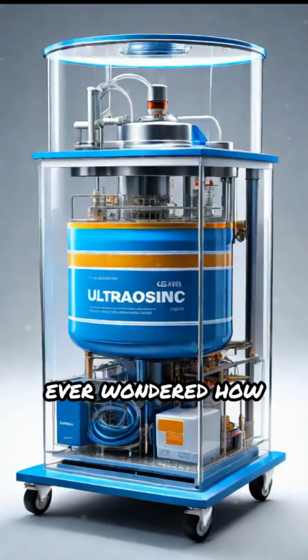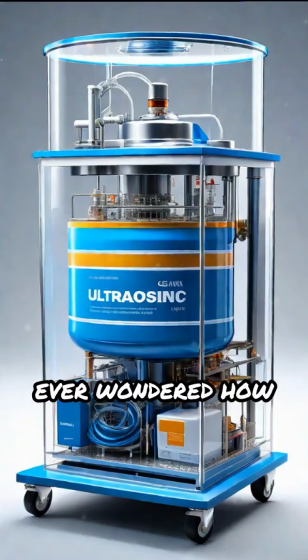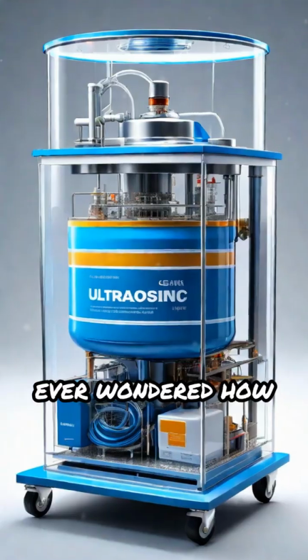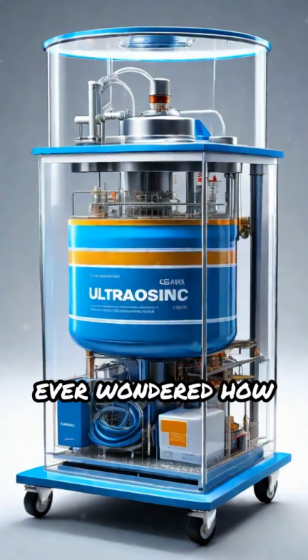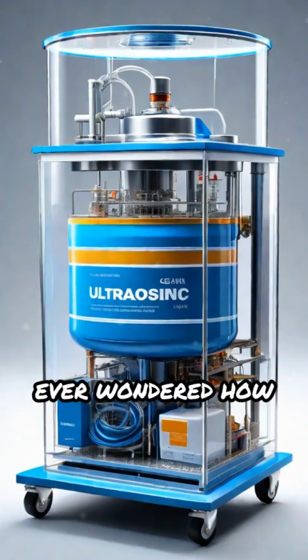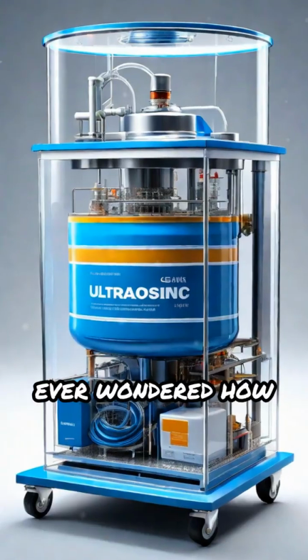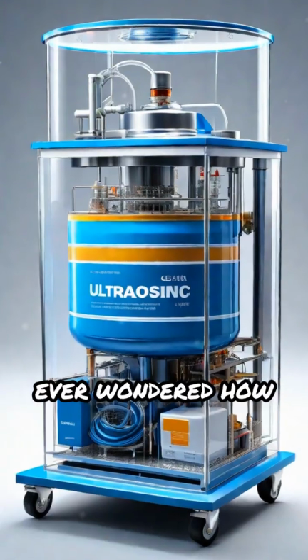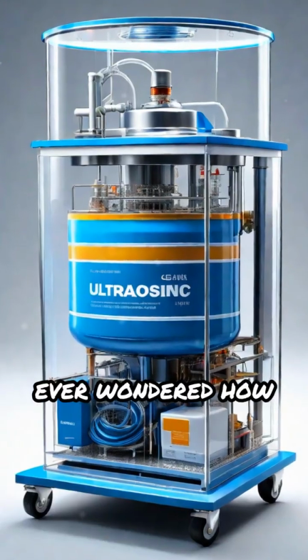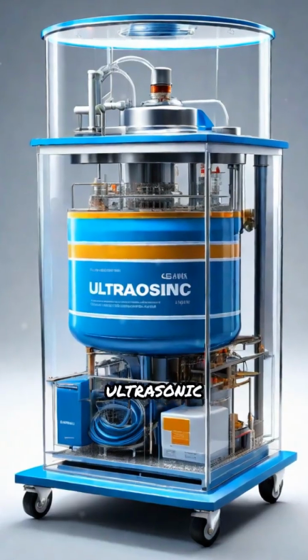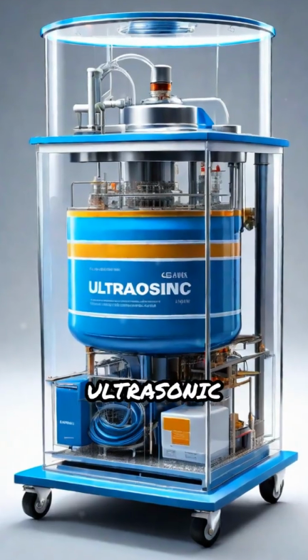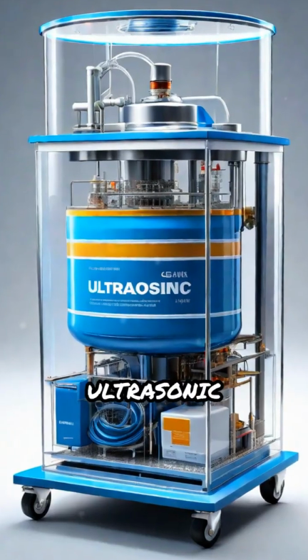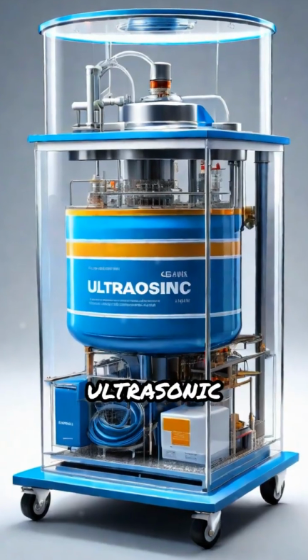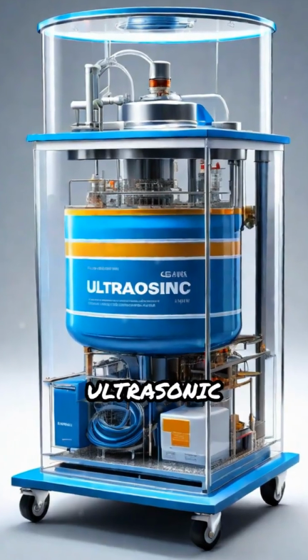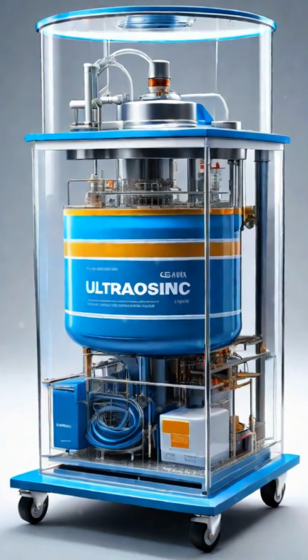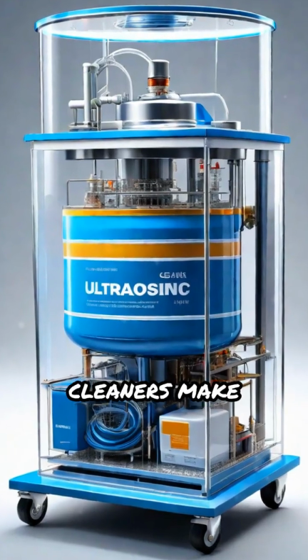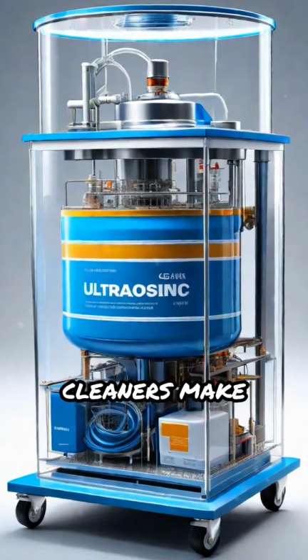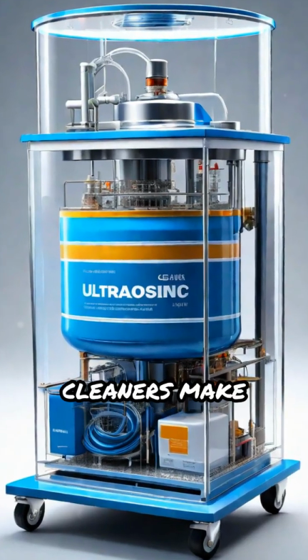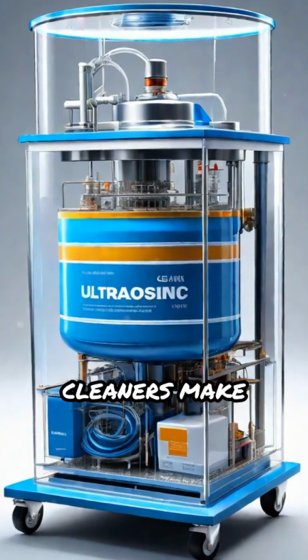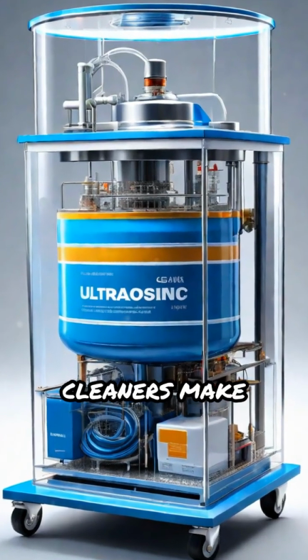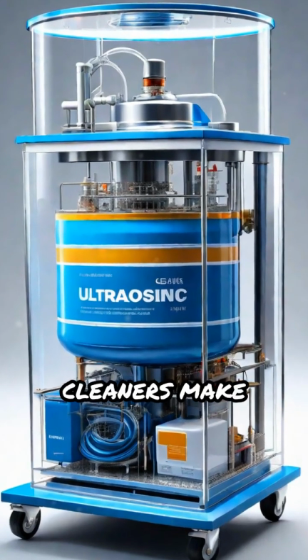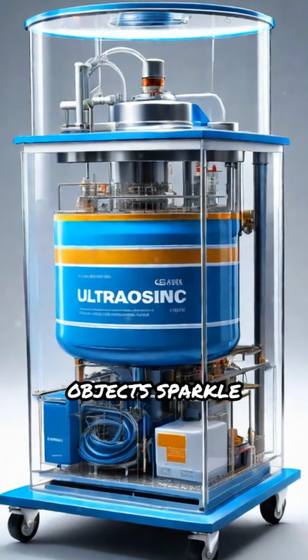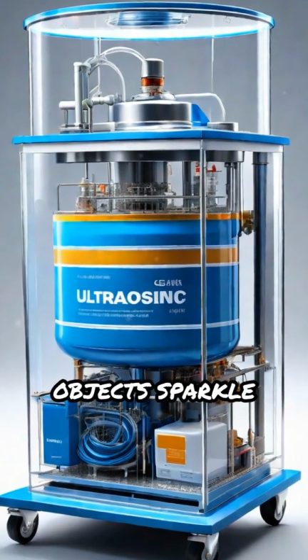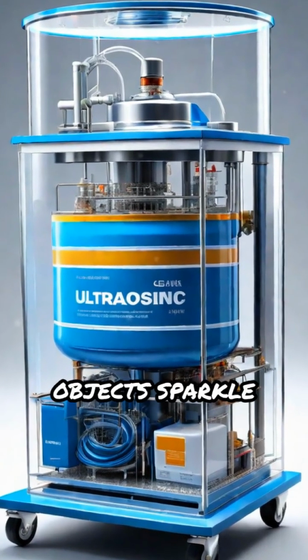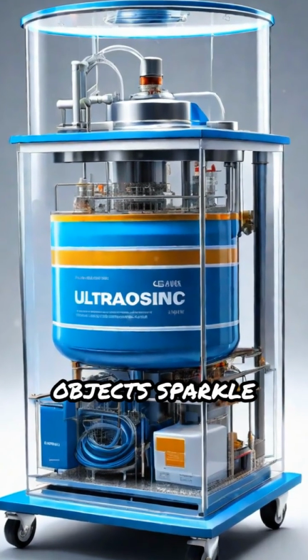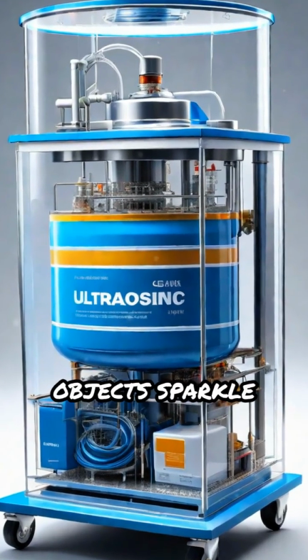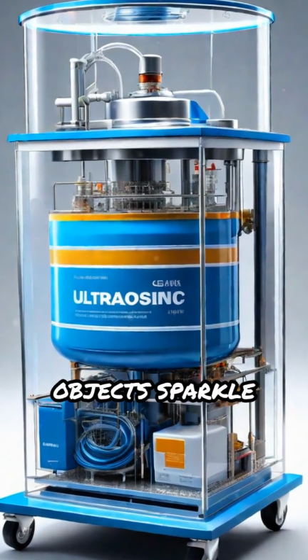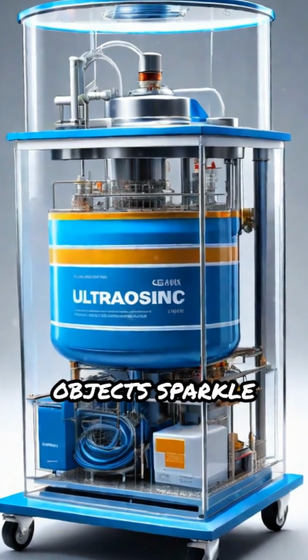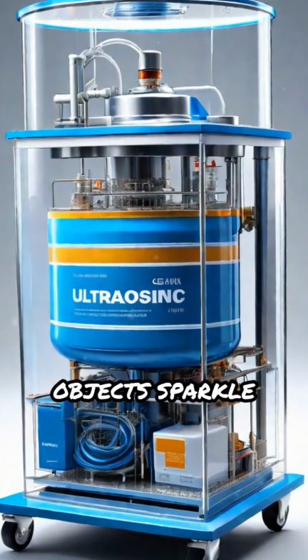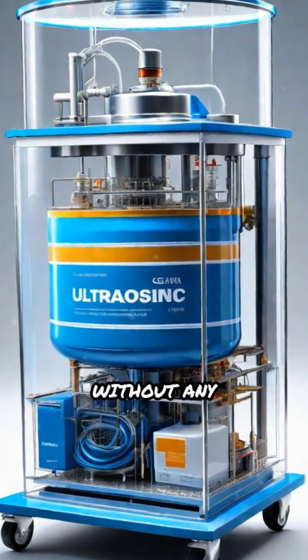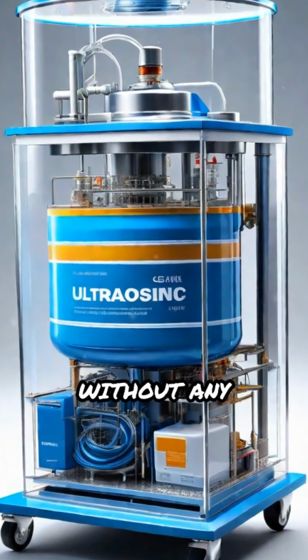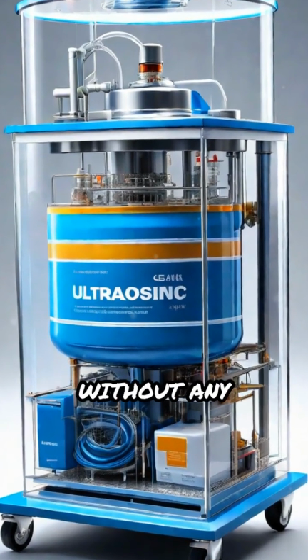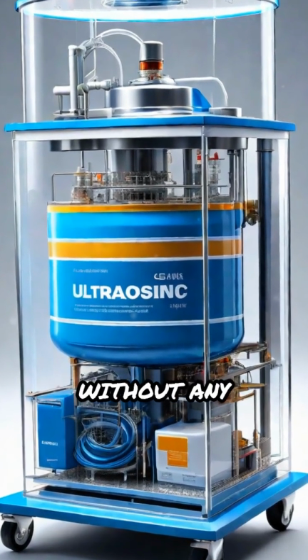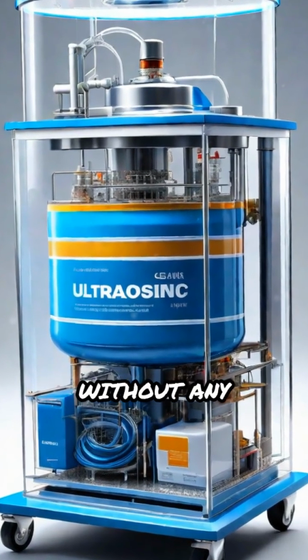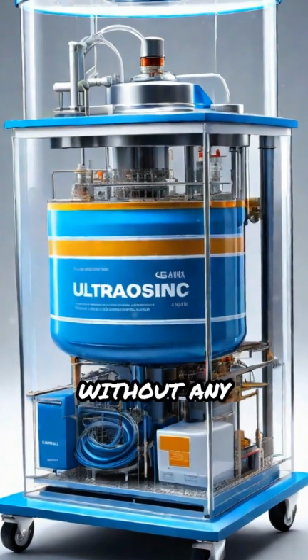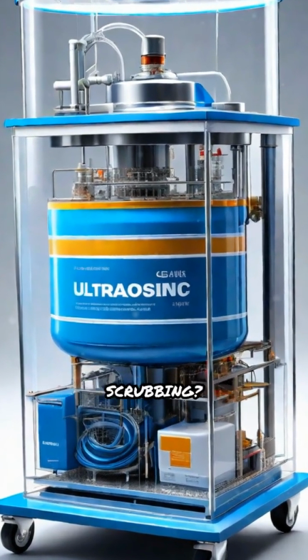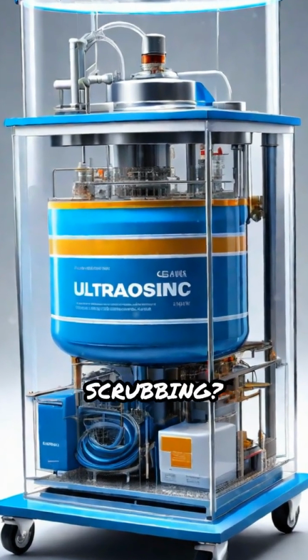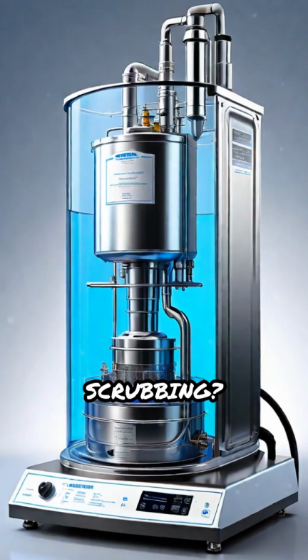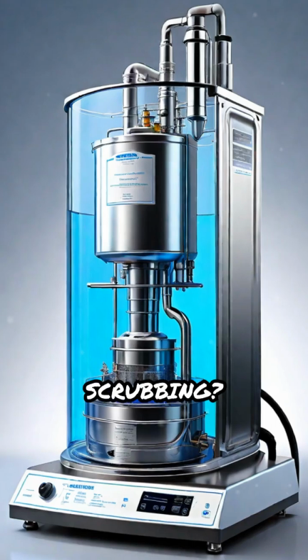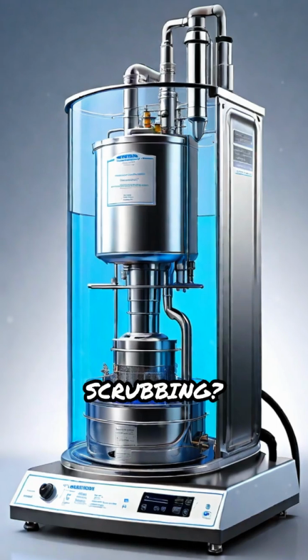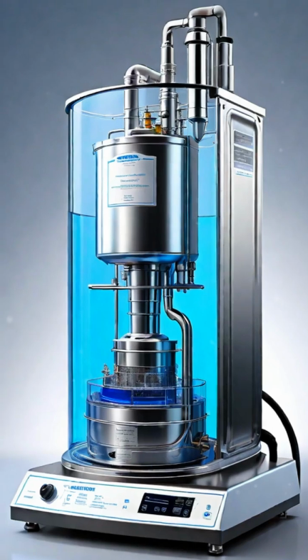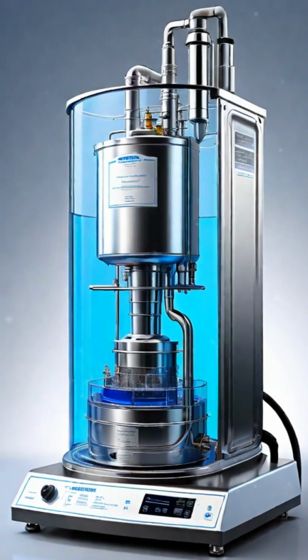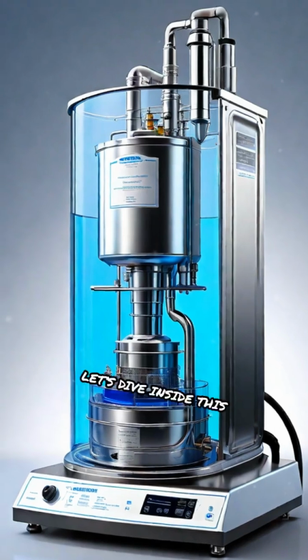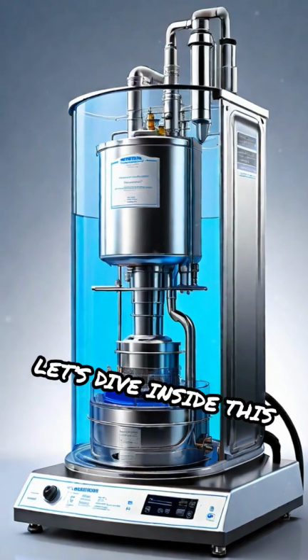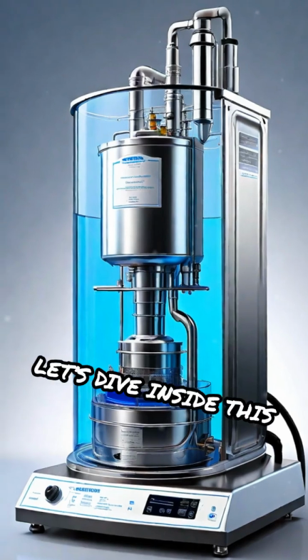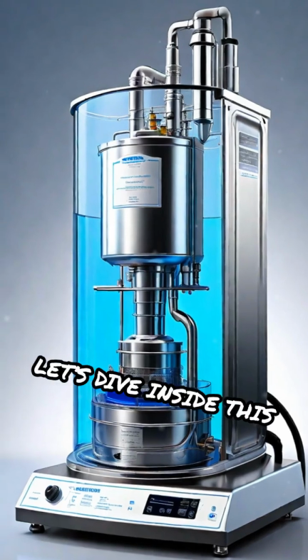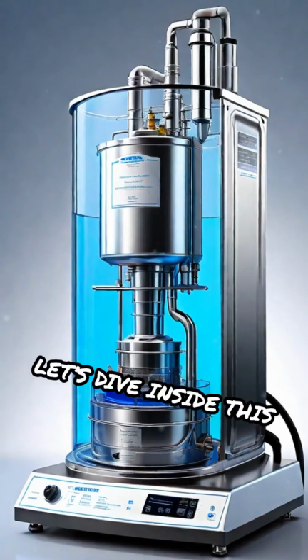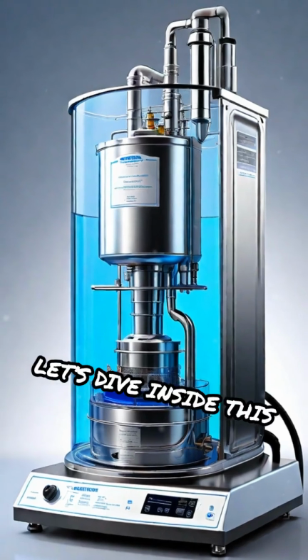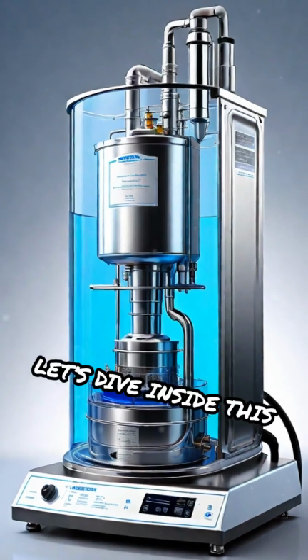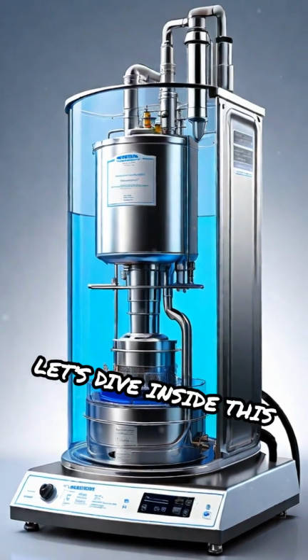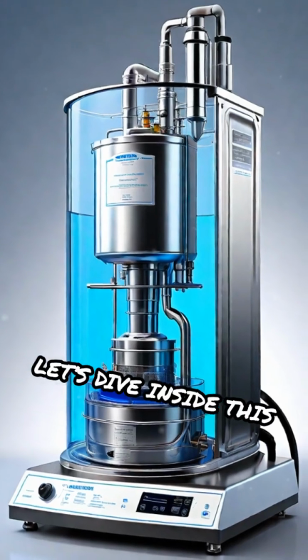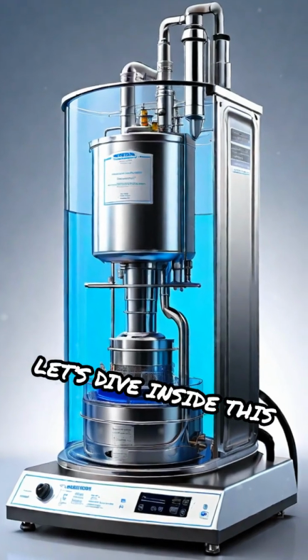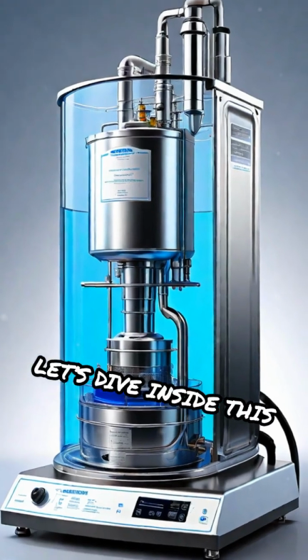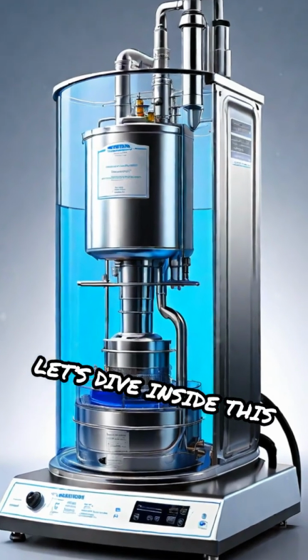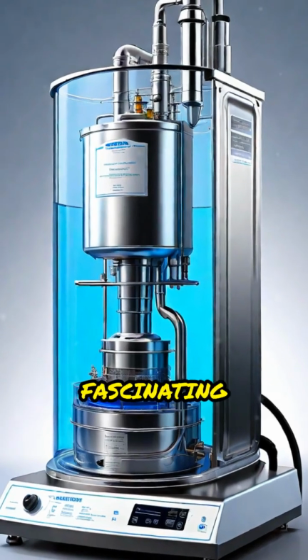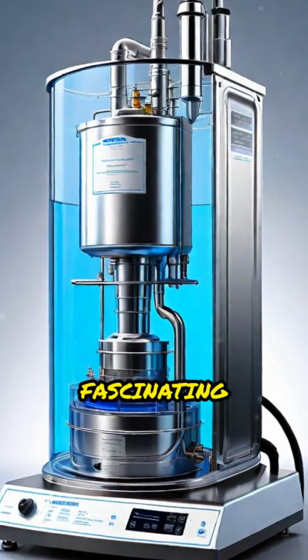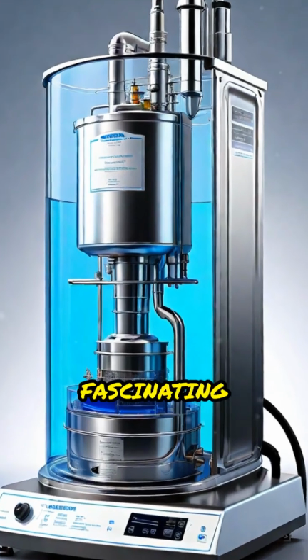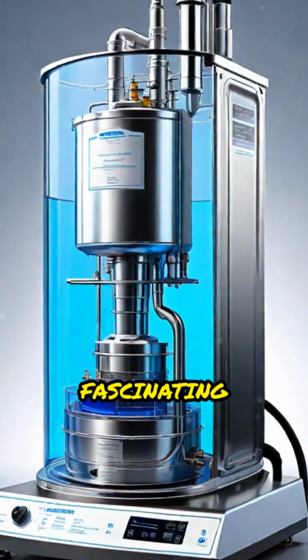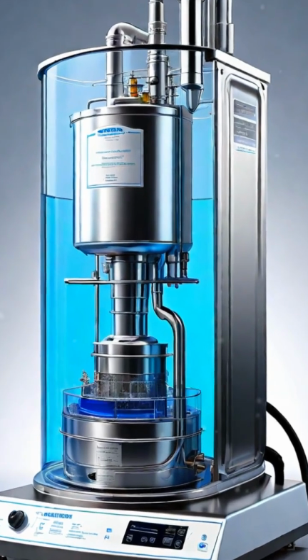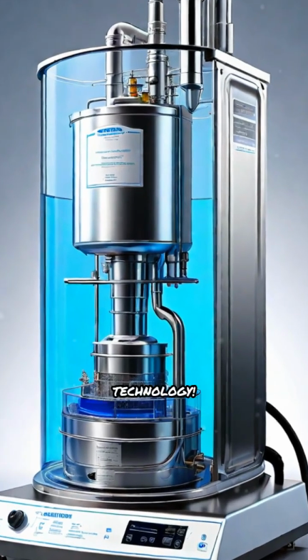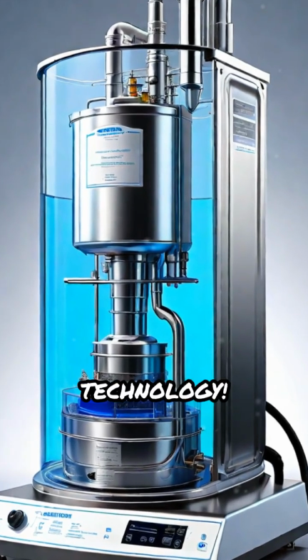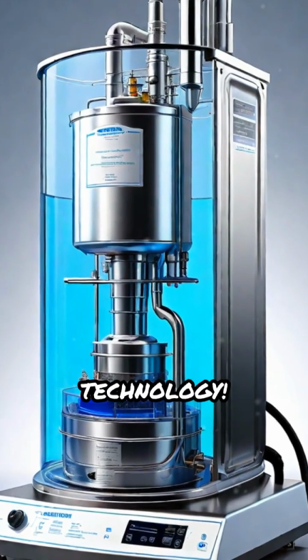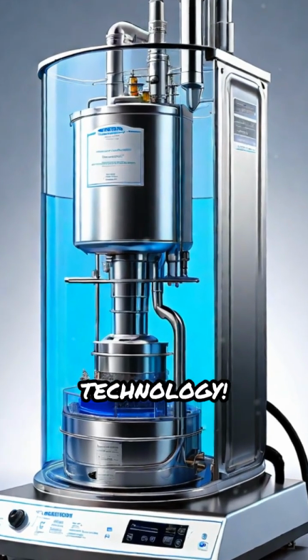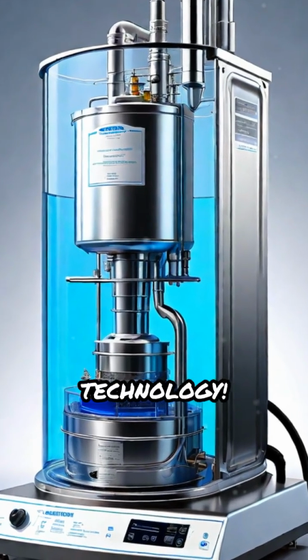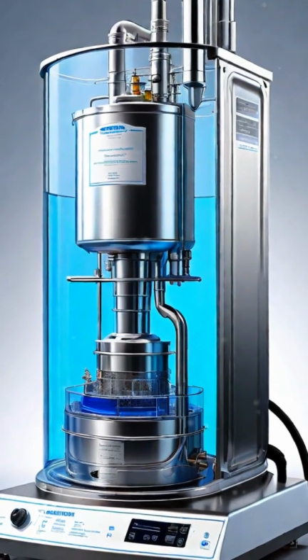Ever wondered how ultrasonic cleaners make objects sparkle without any scrubbing? Let's dive inside this fascinating technology.